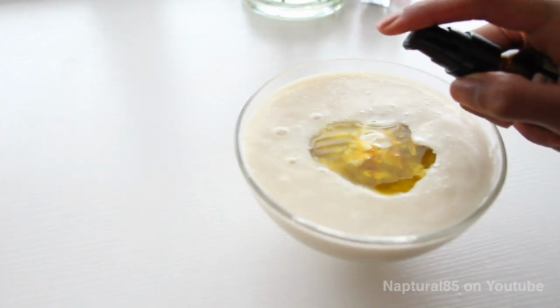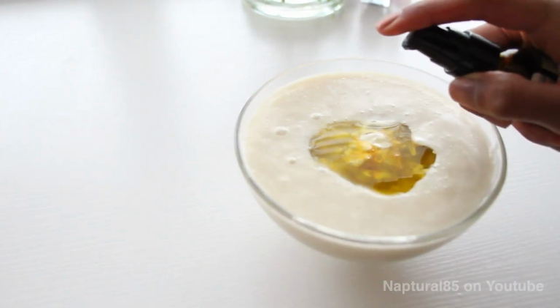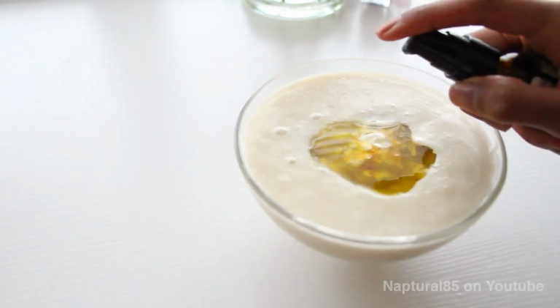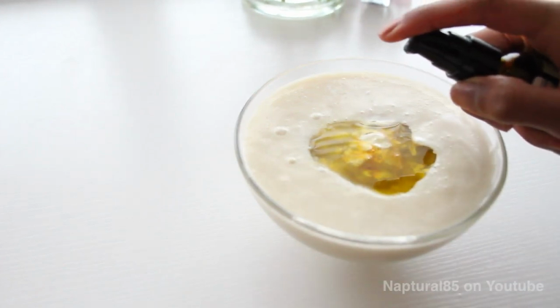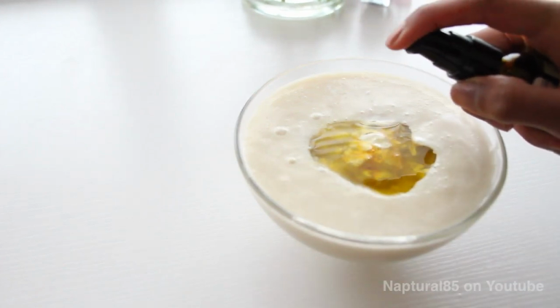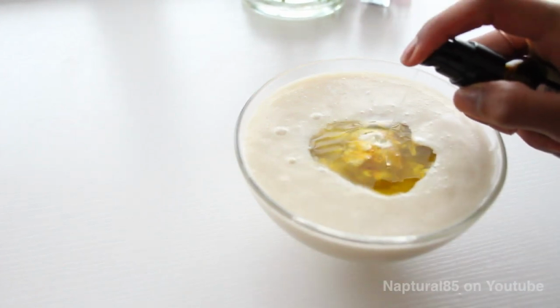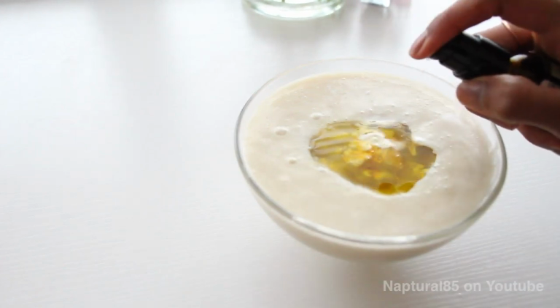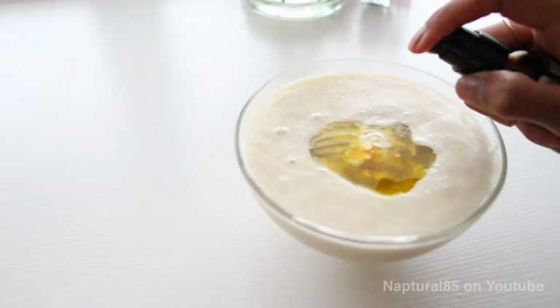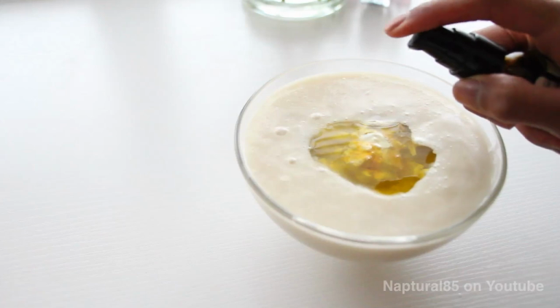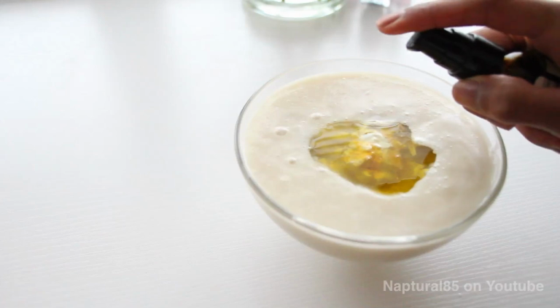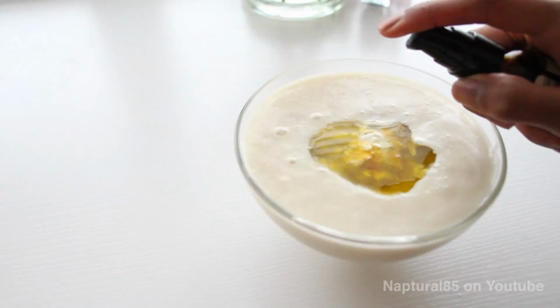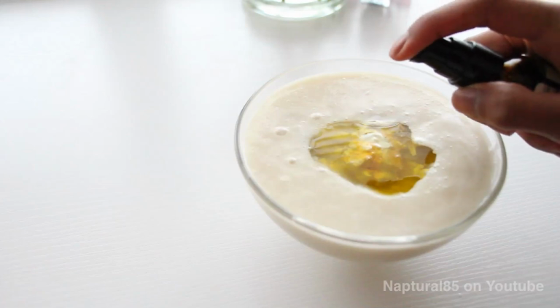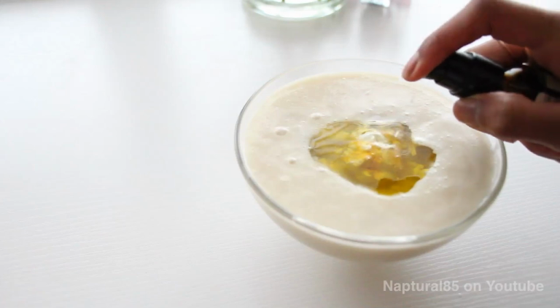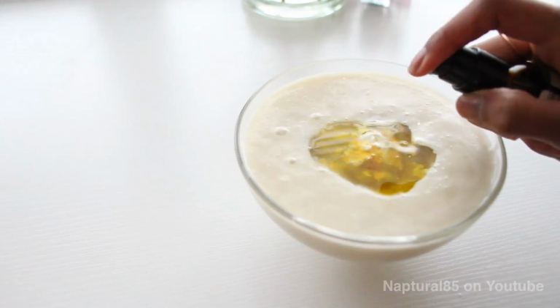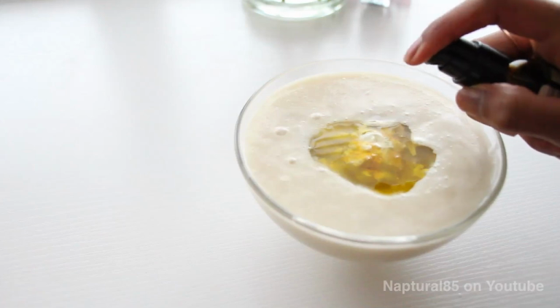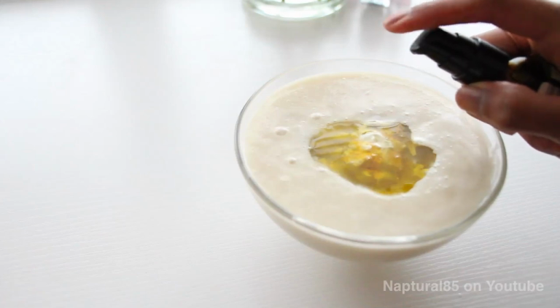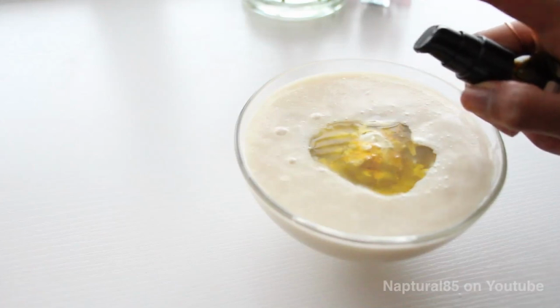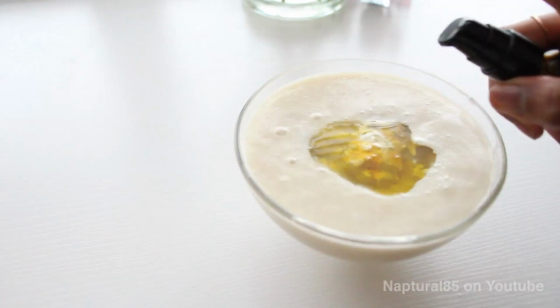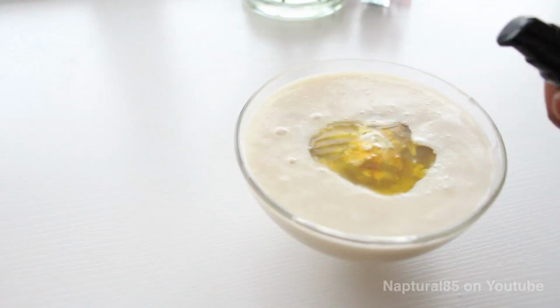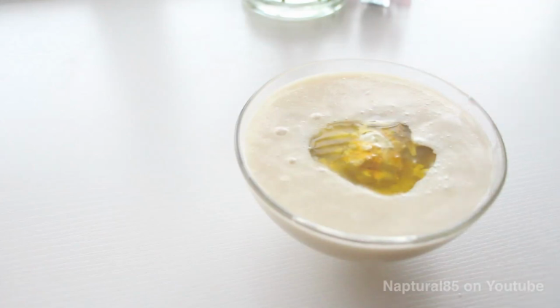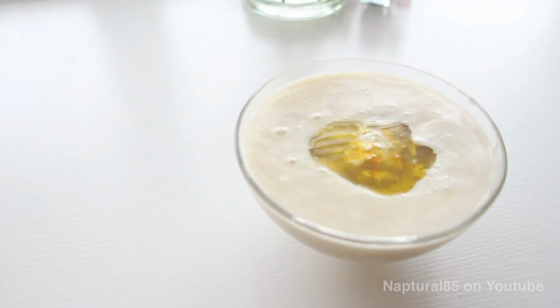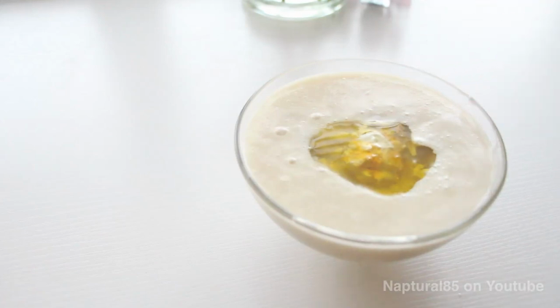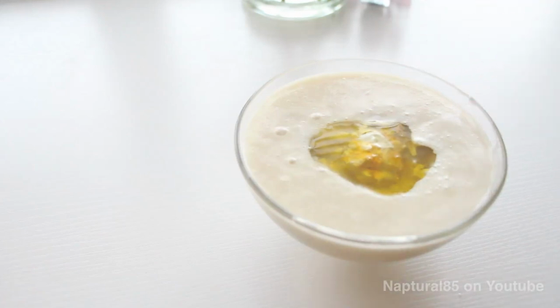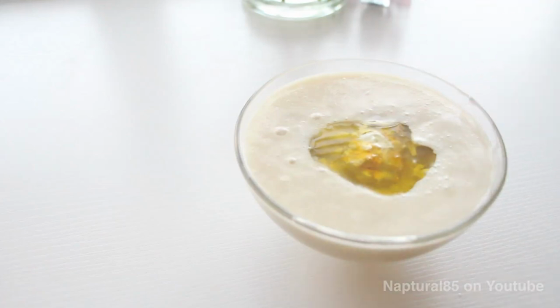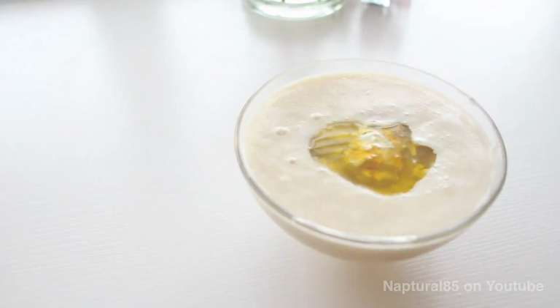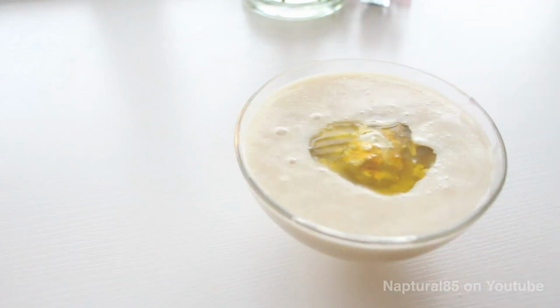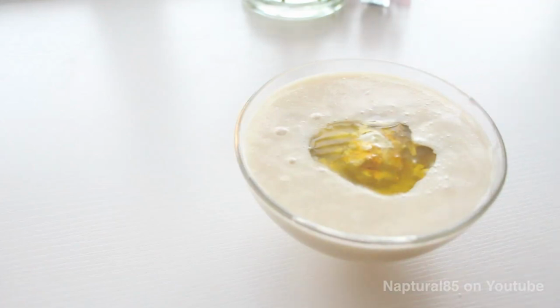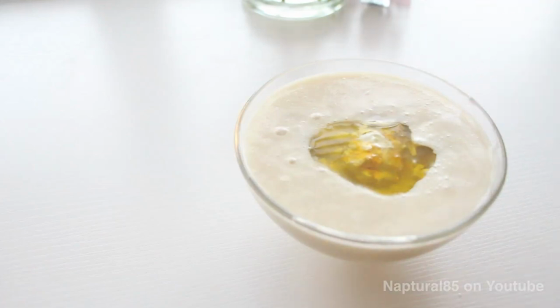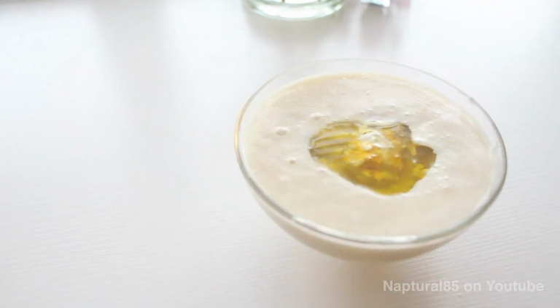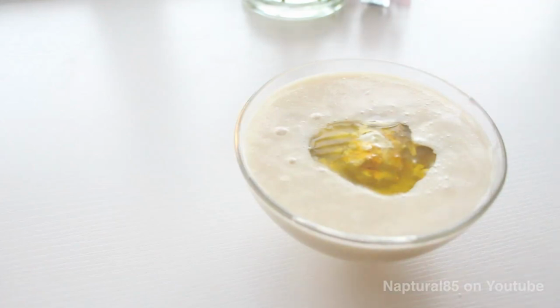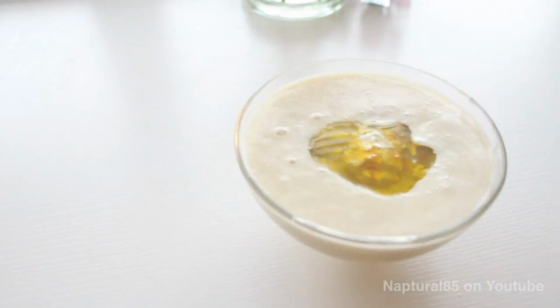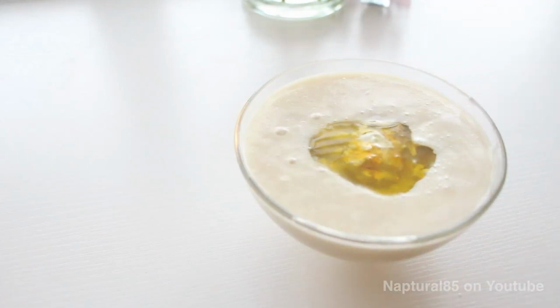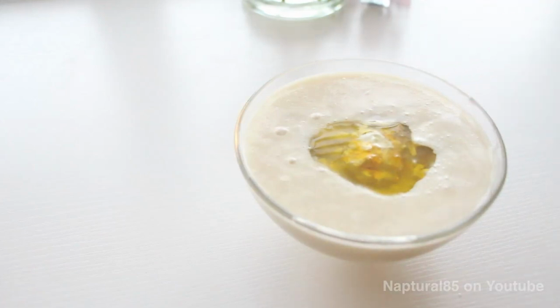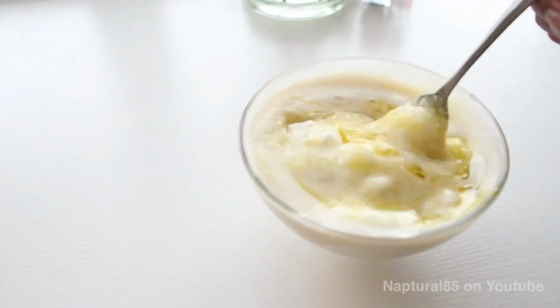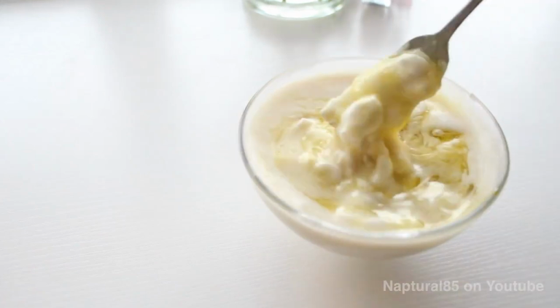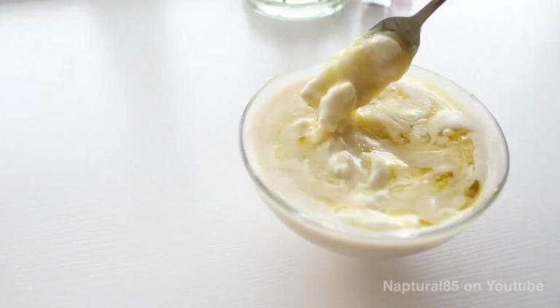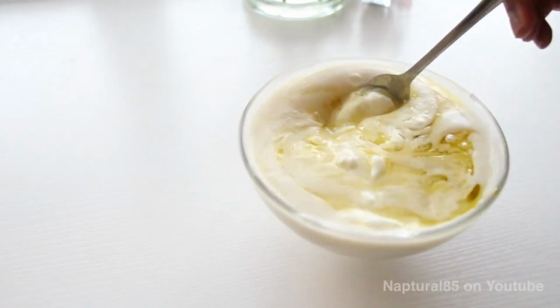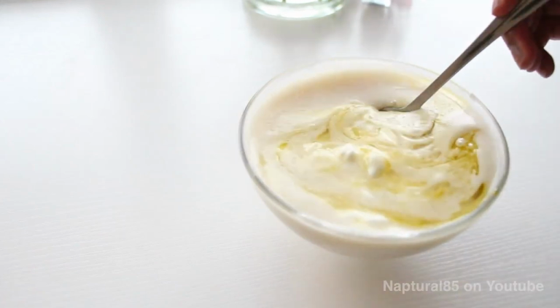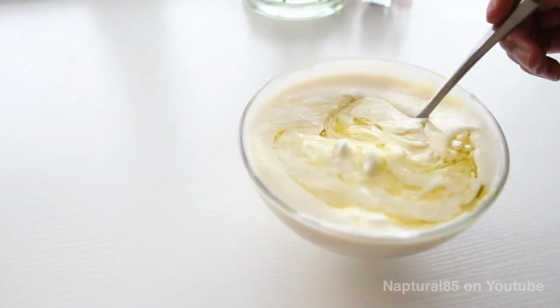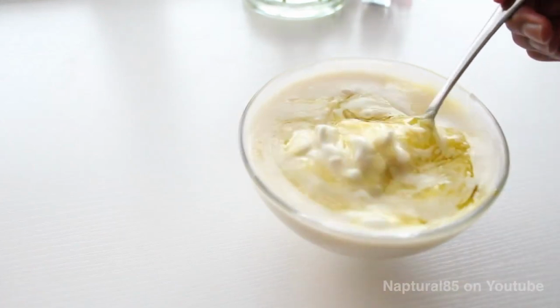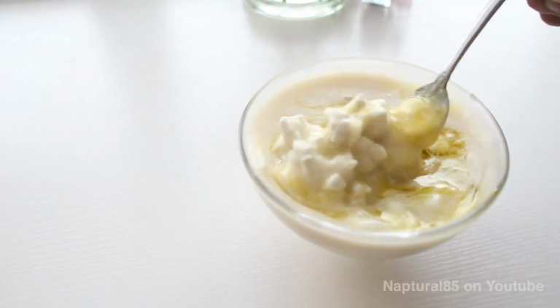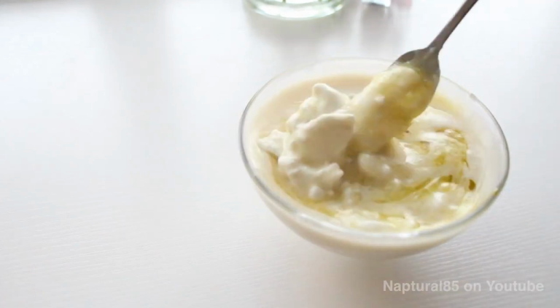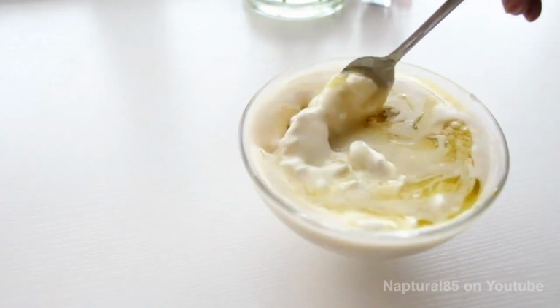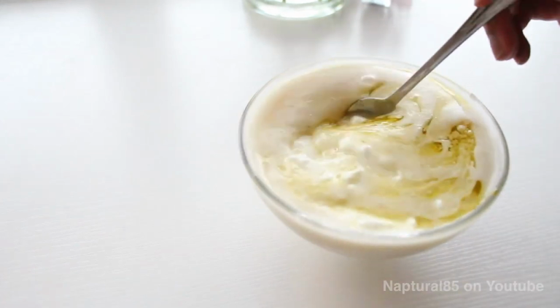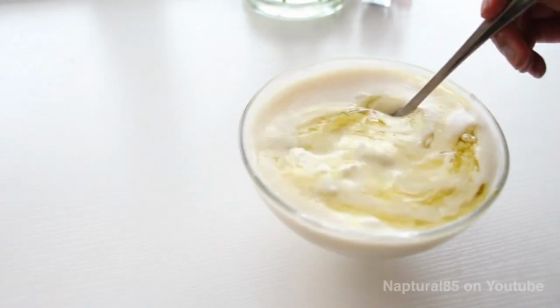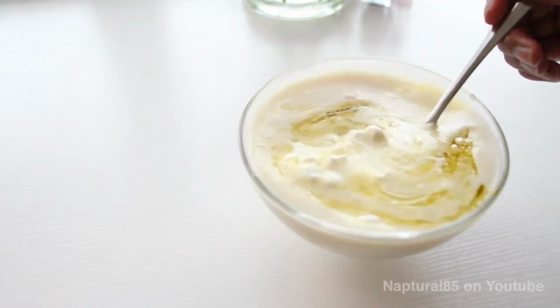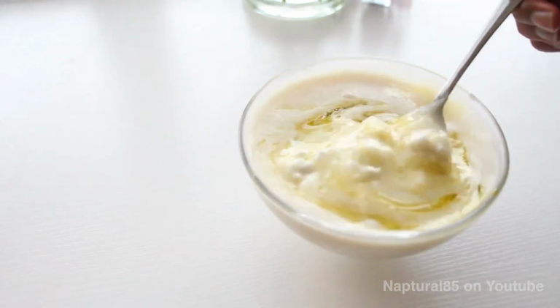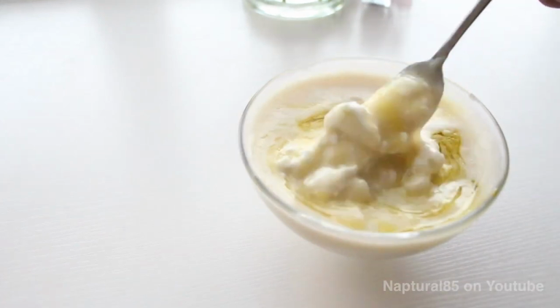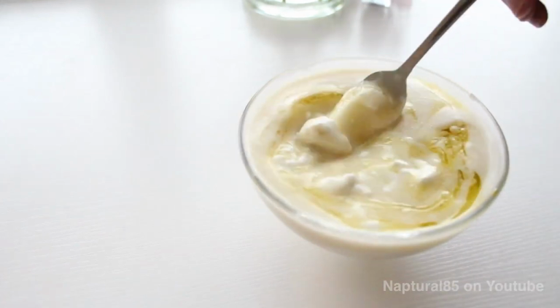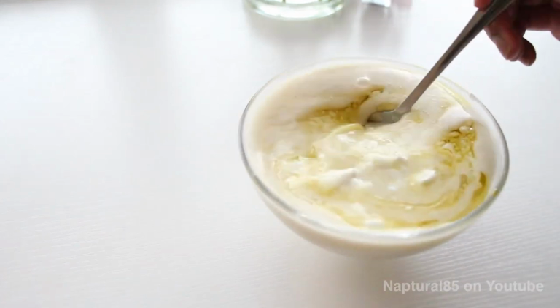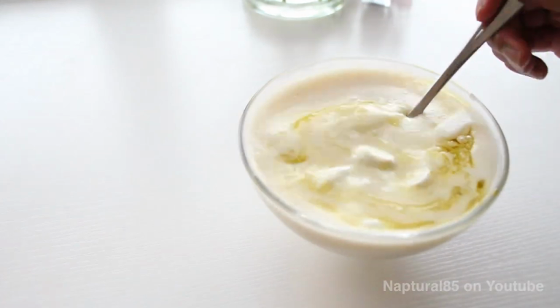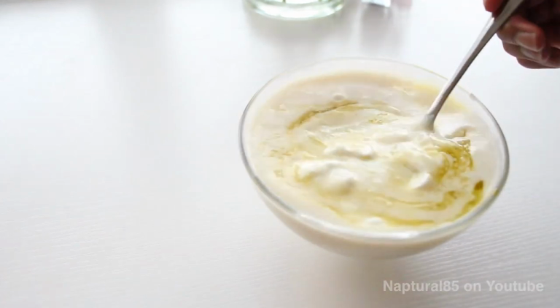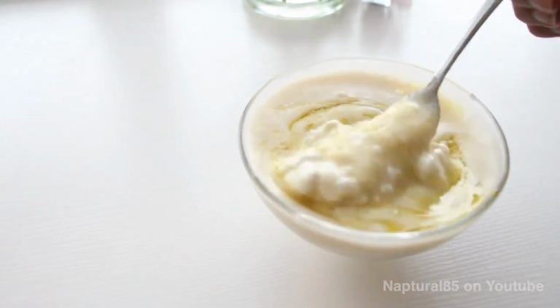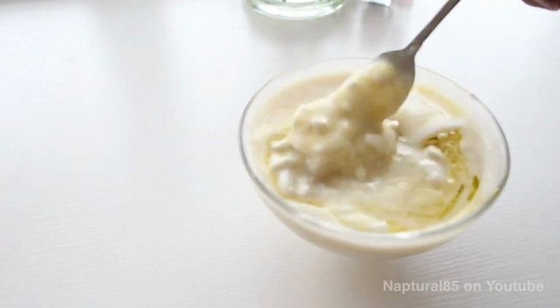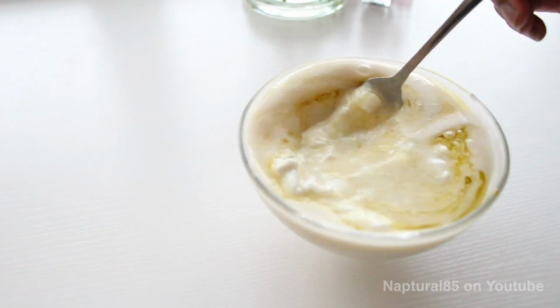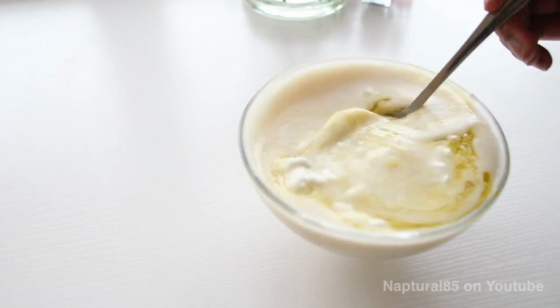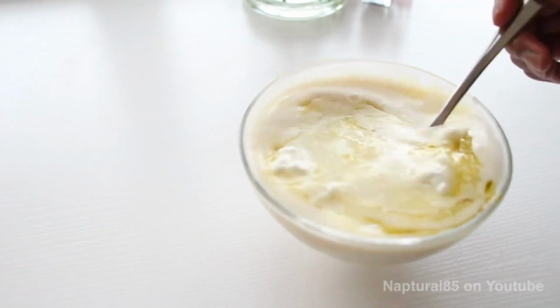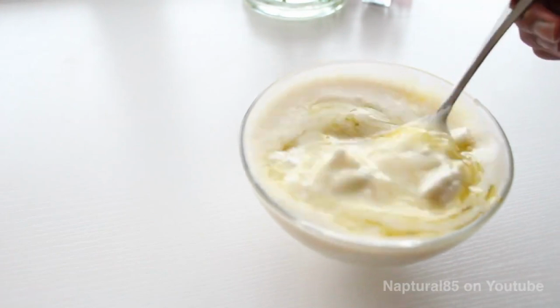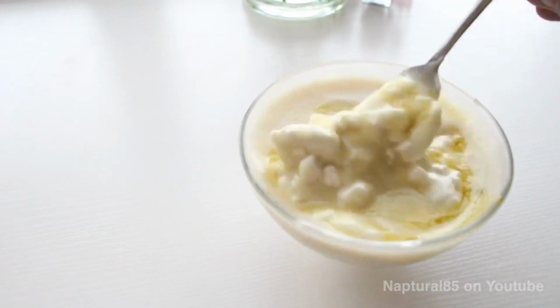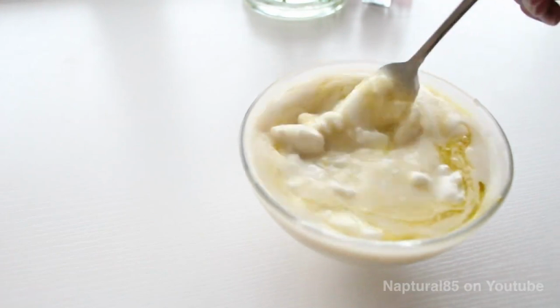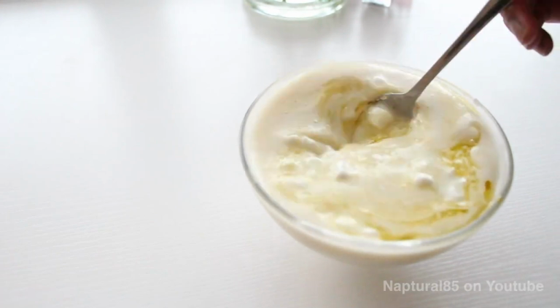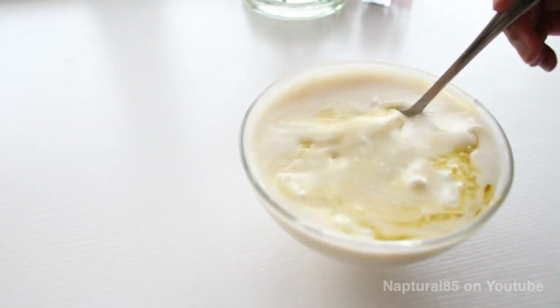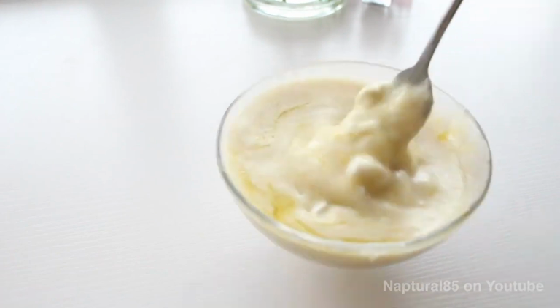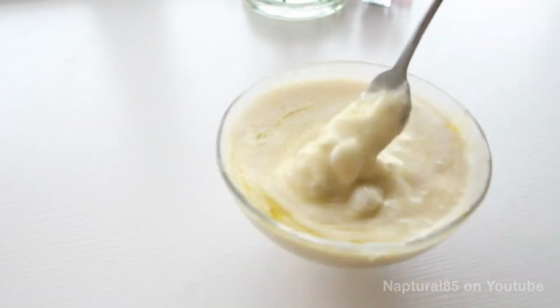I'm gonna add six drops of rosehip oil and six drops of argan oil. Then just grab a fork and whisk it all together.